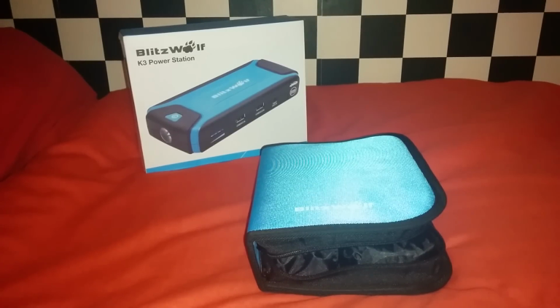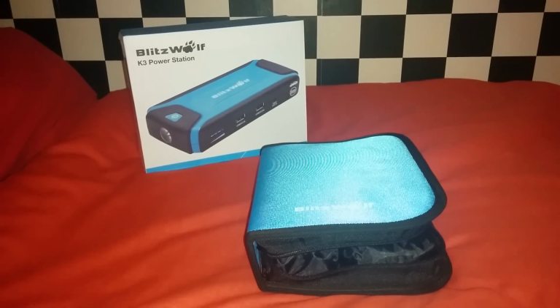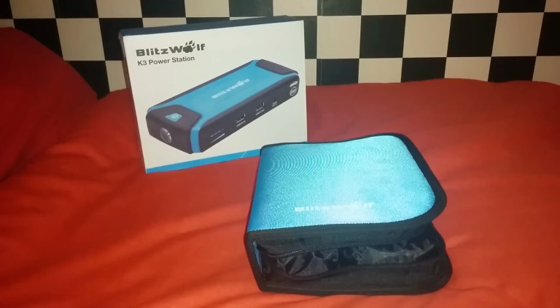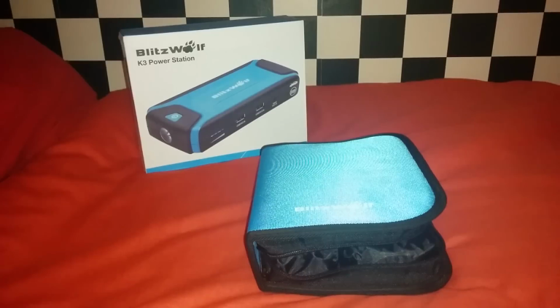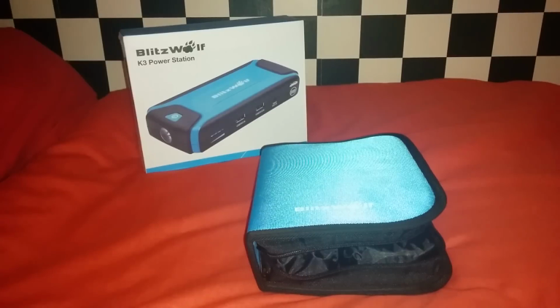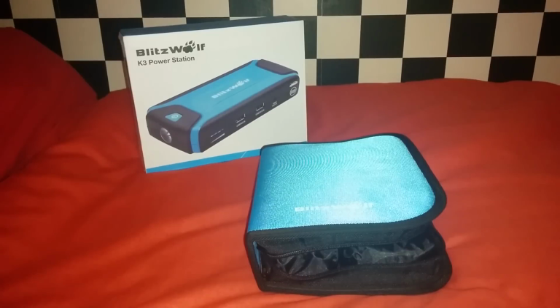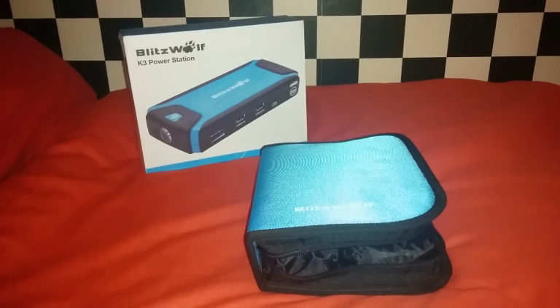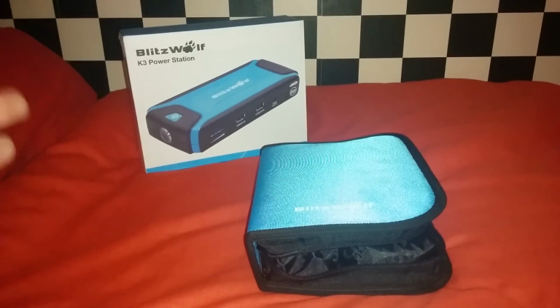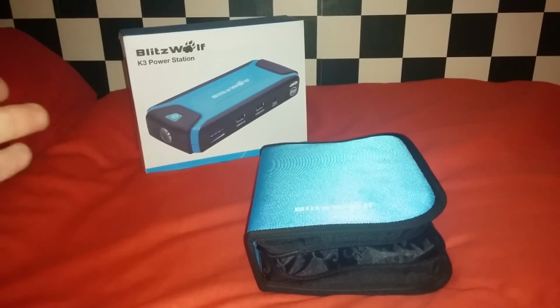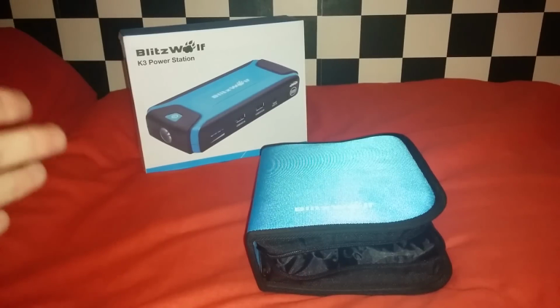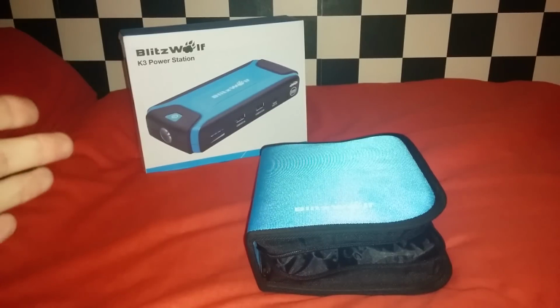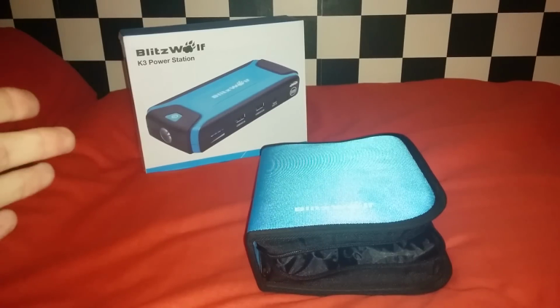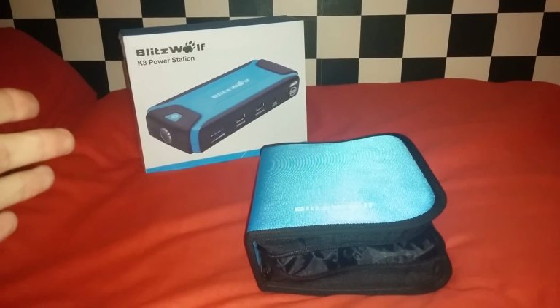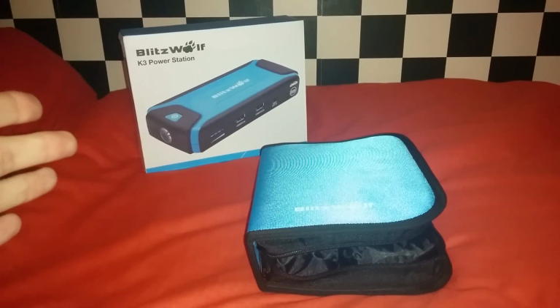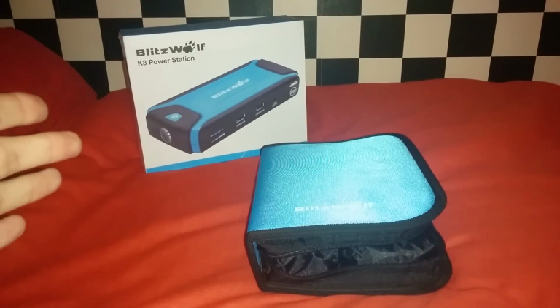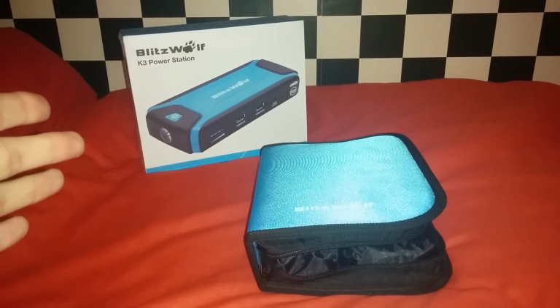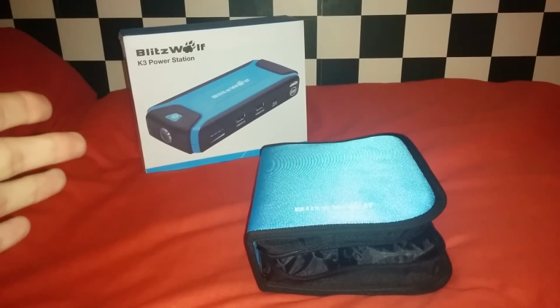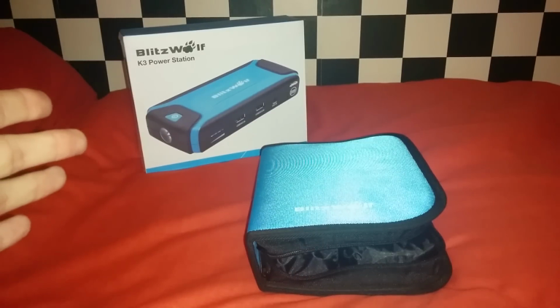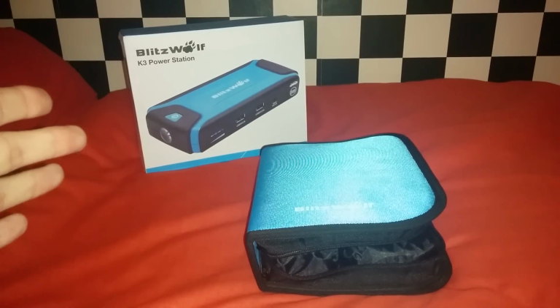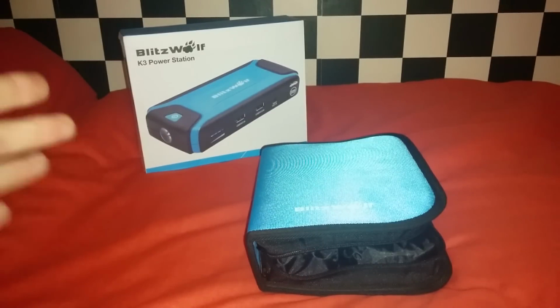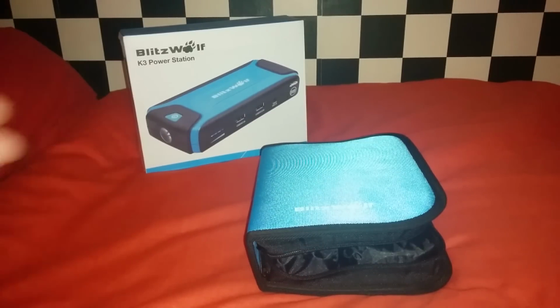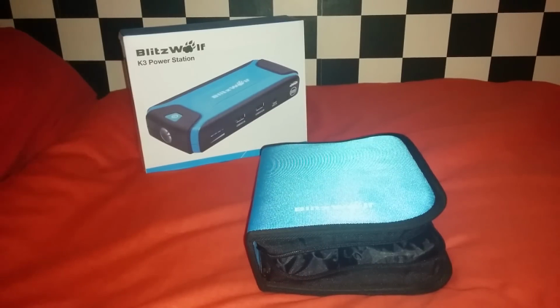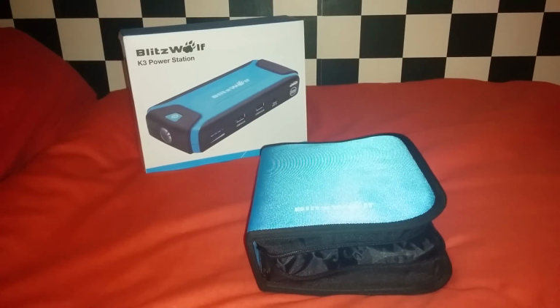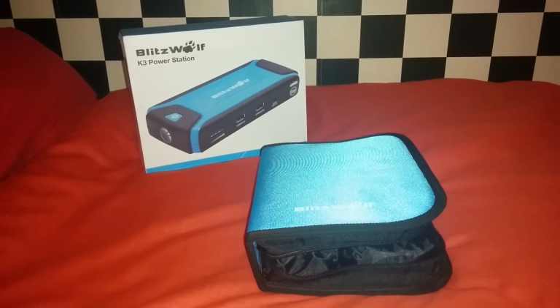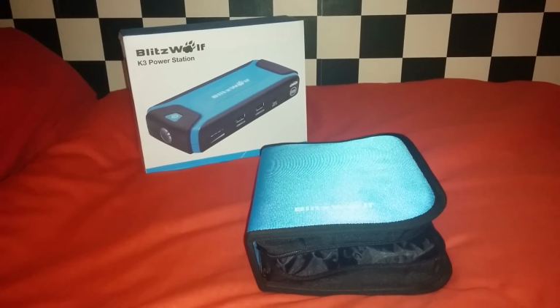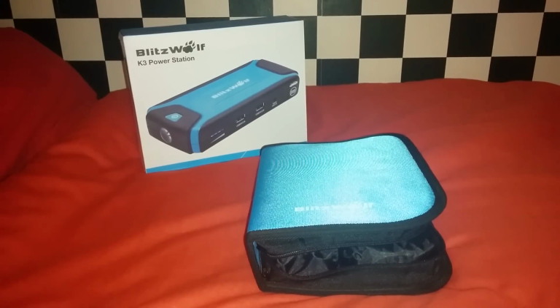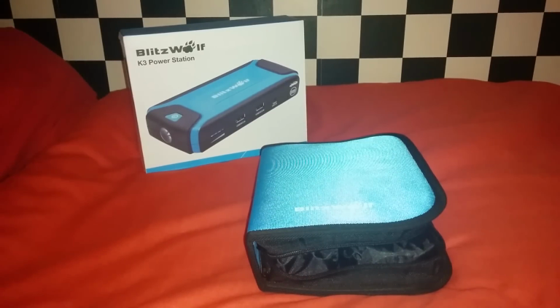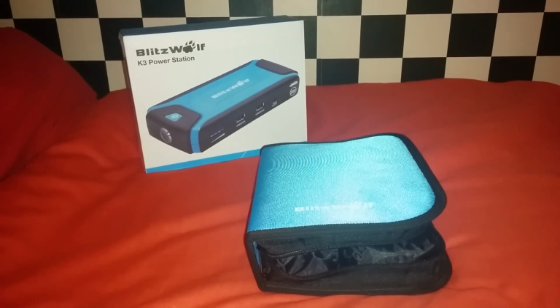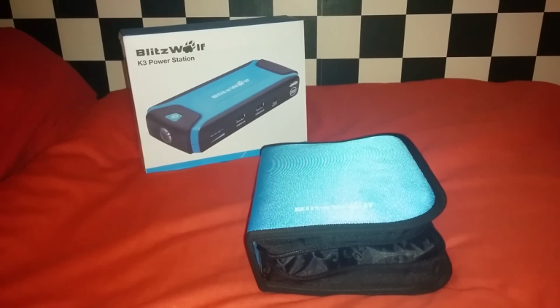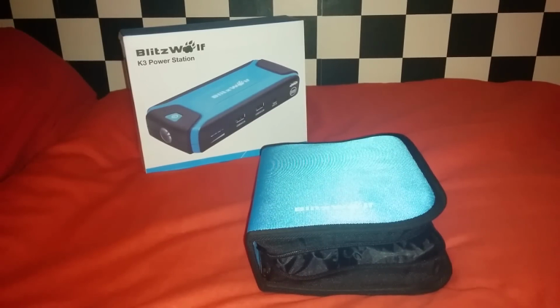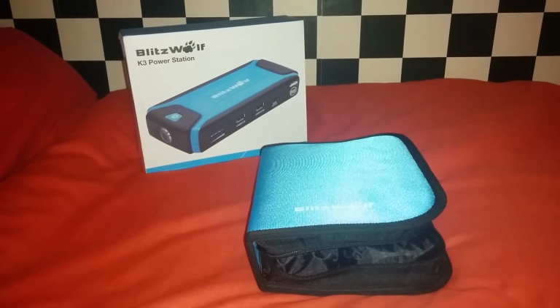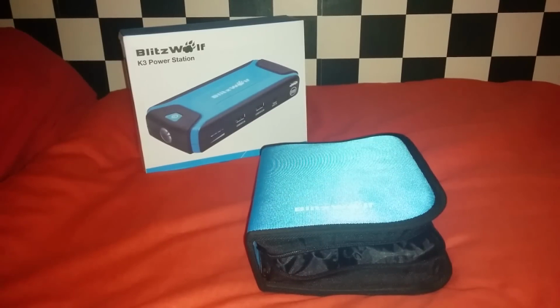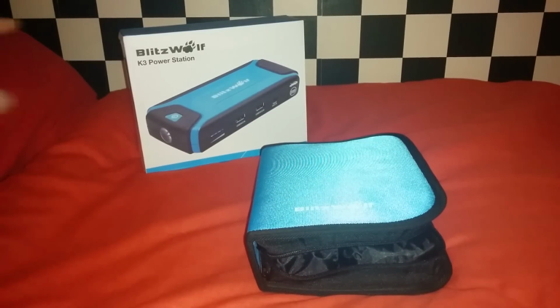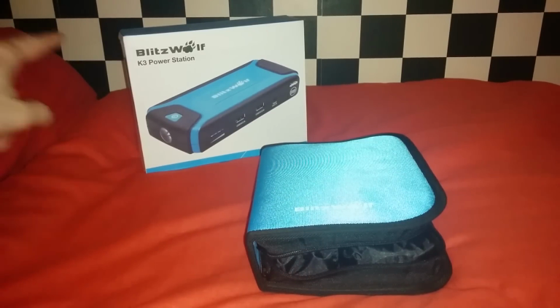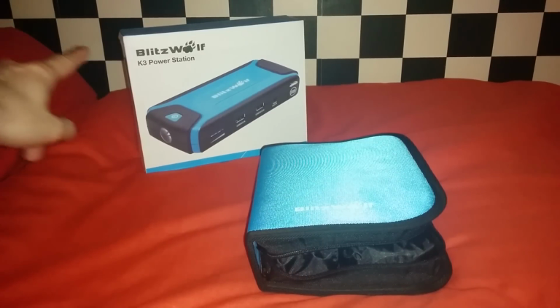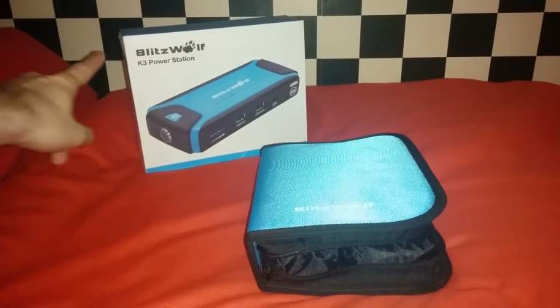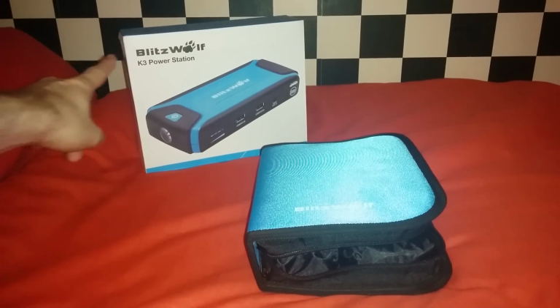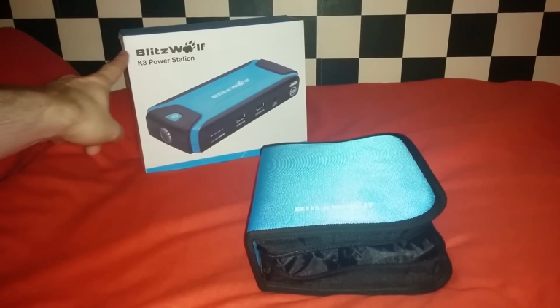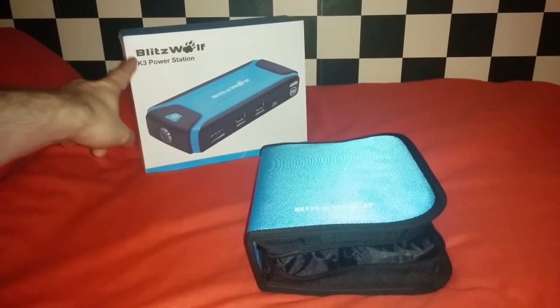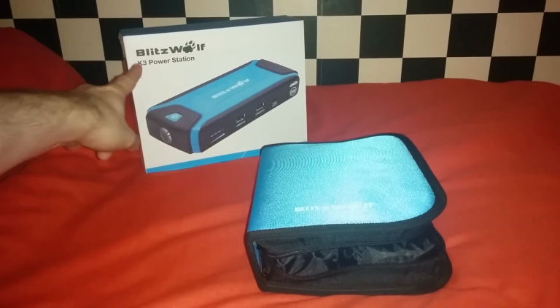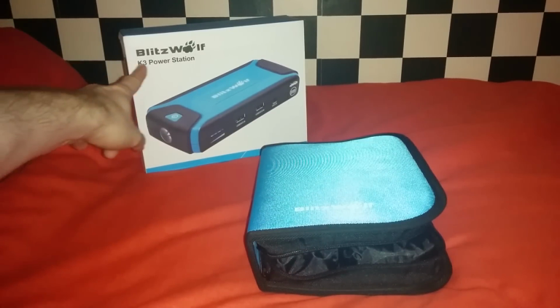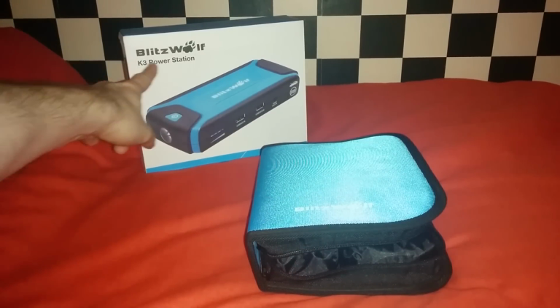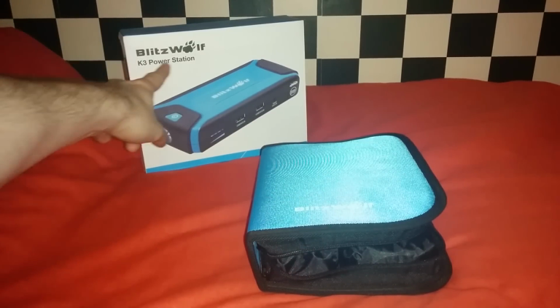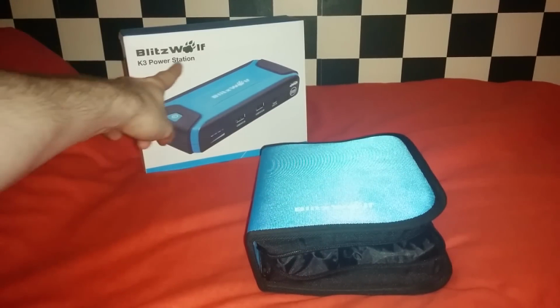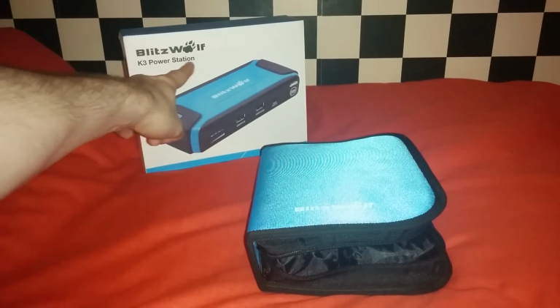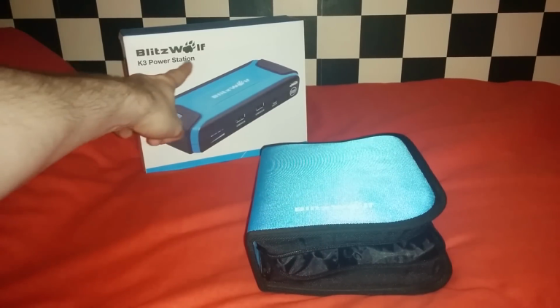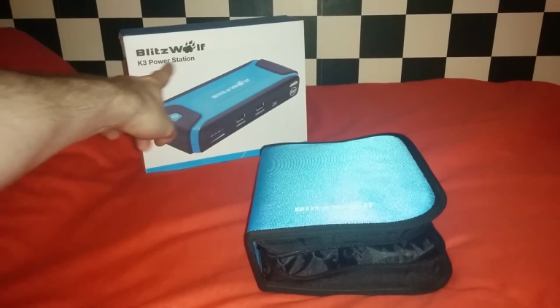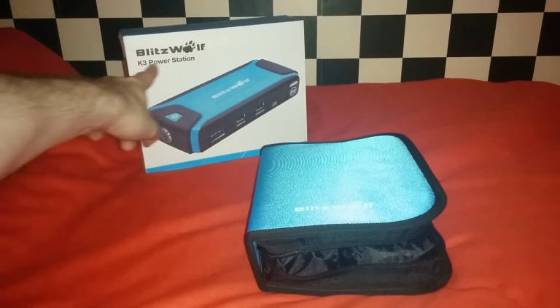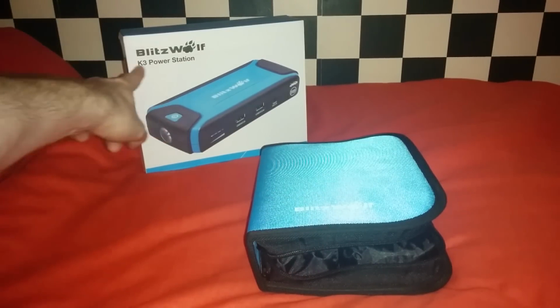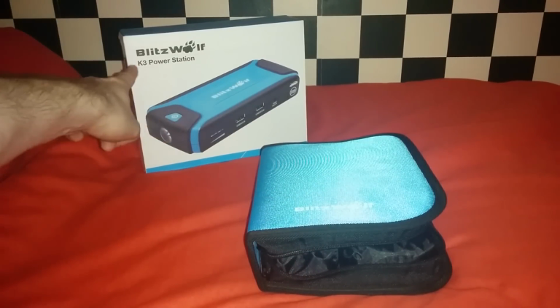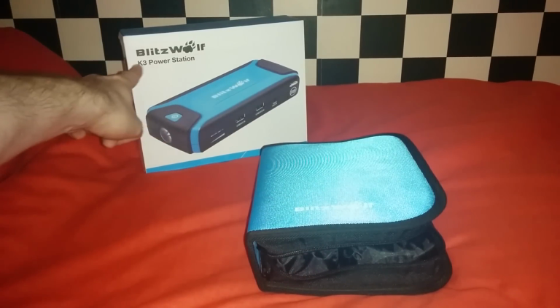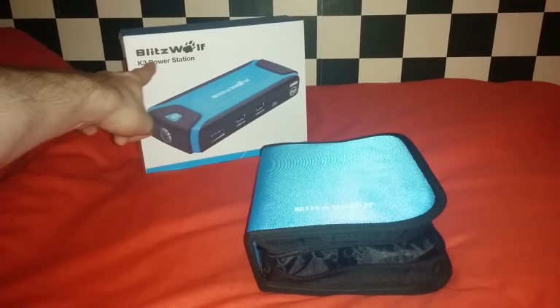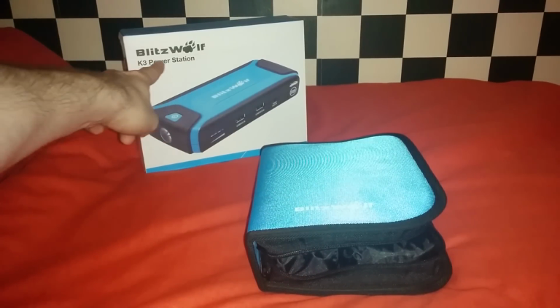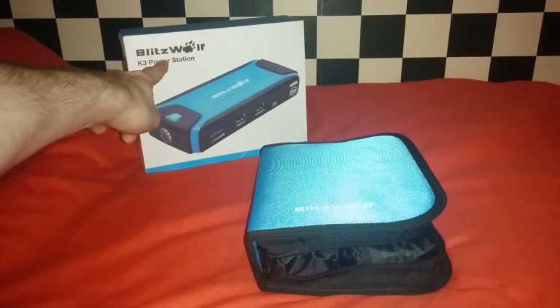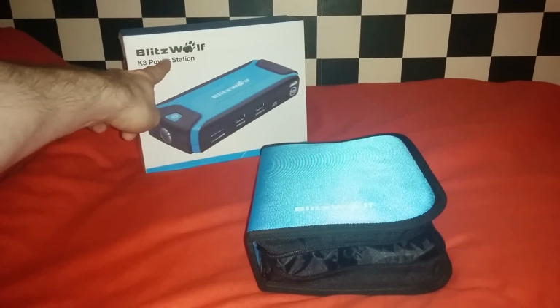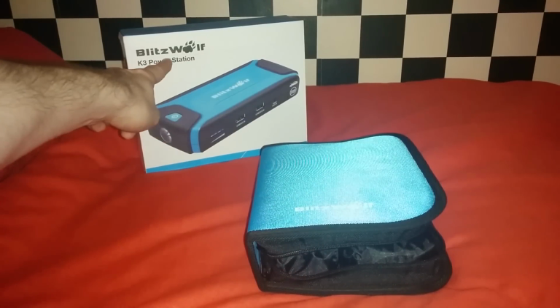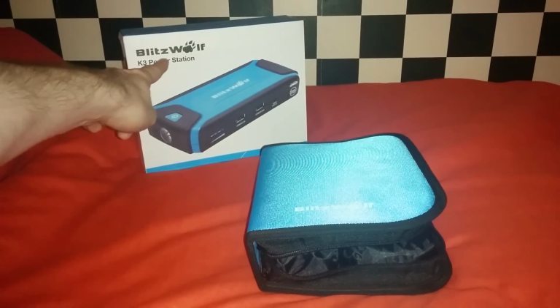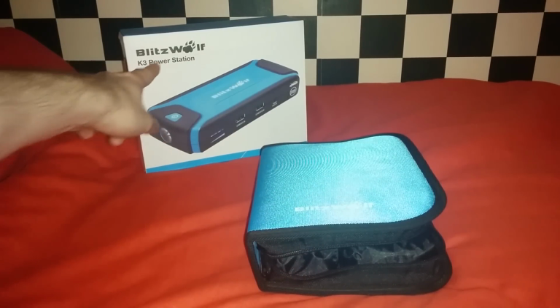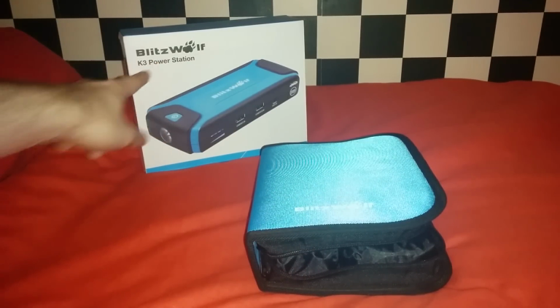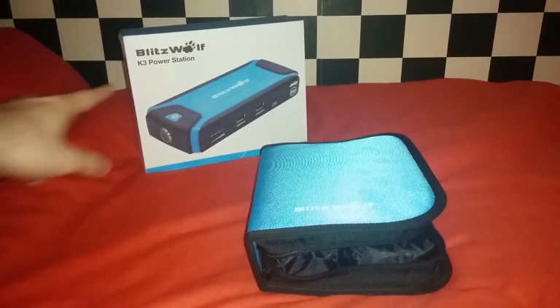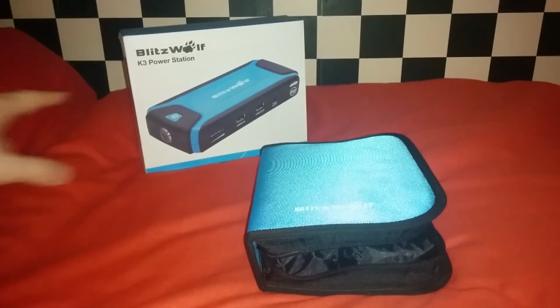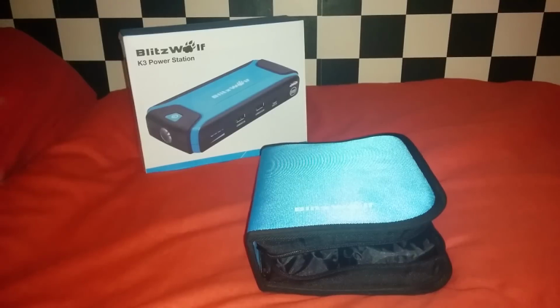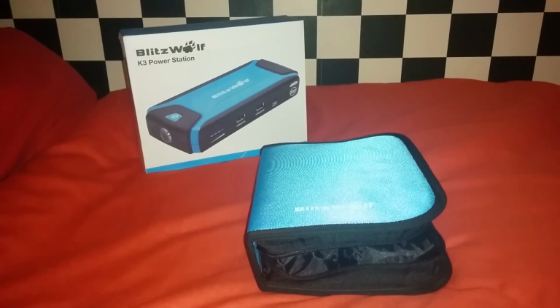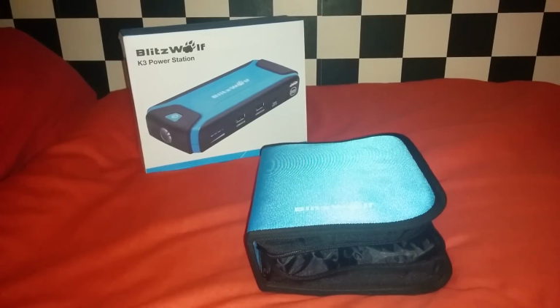Here is my solution. This is the Blitzwolf K3 power station sold by Banggood.